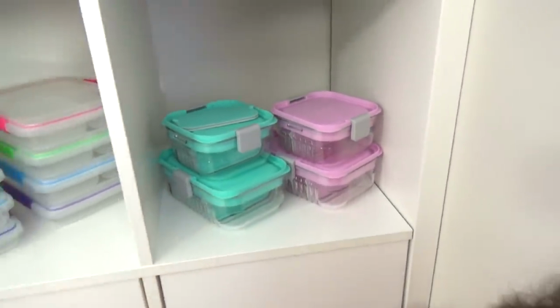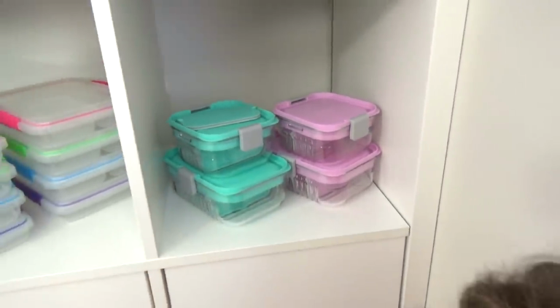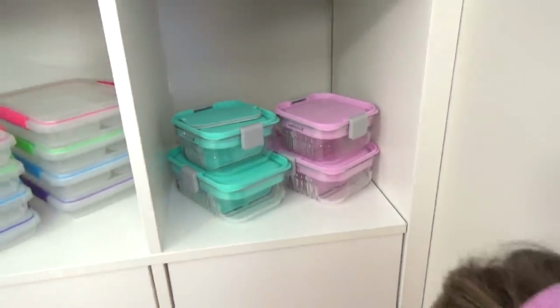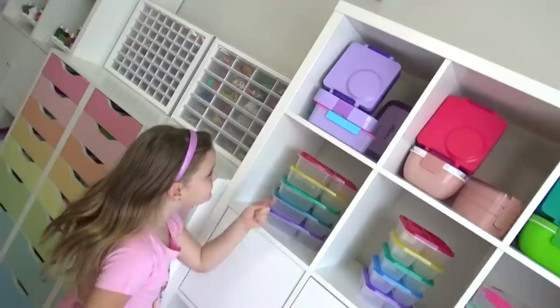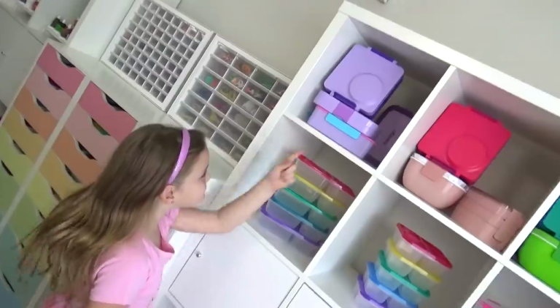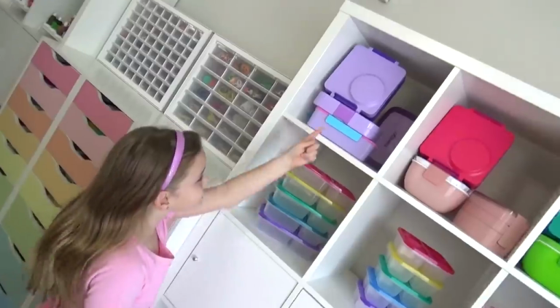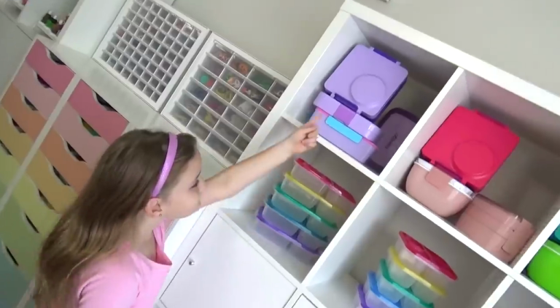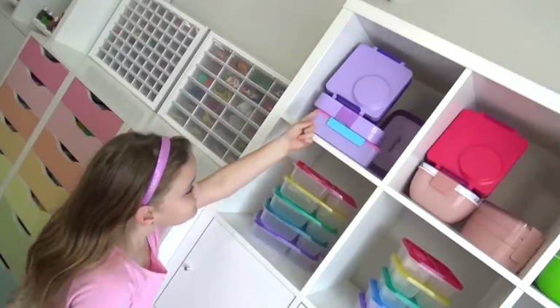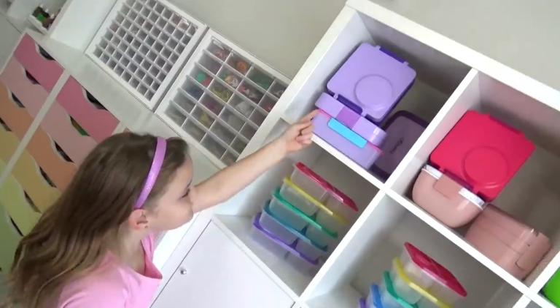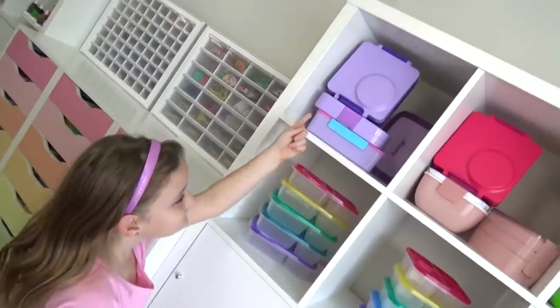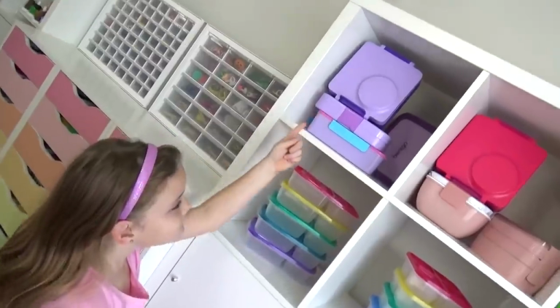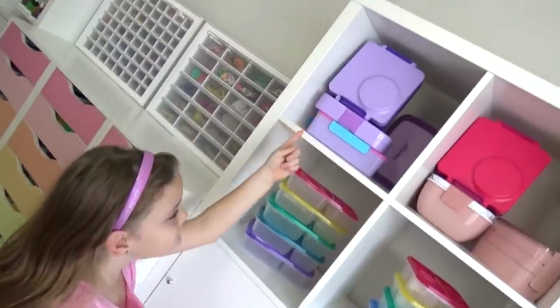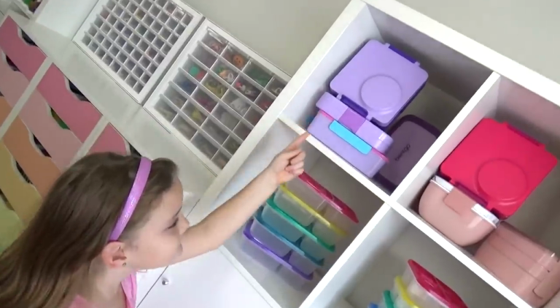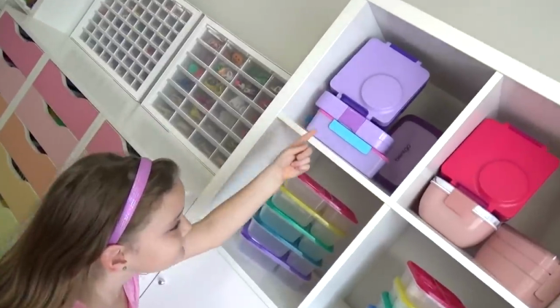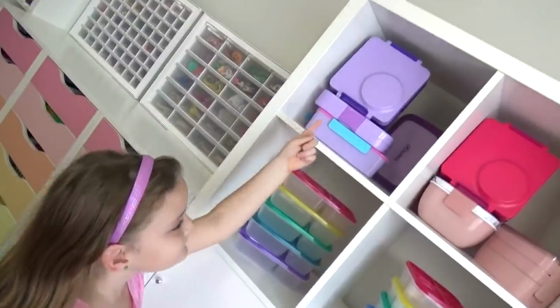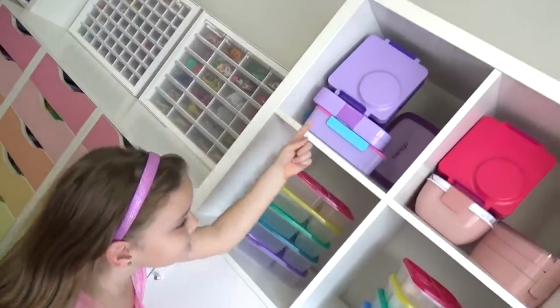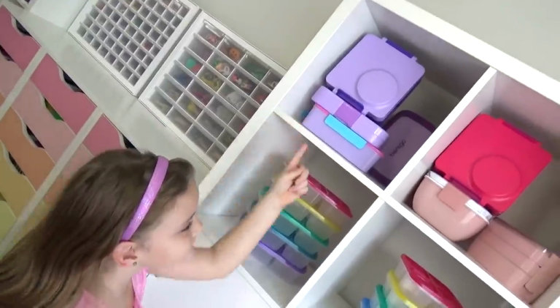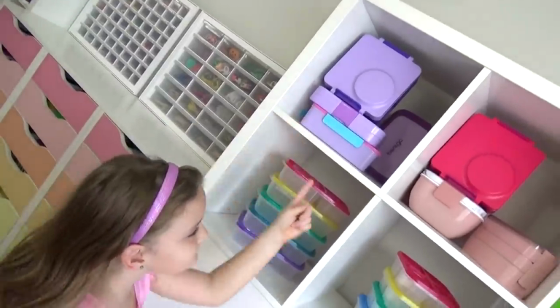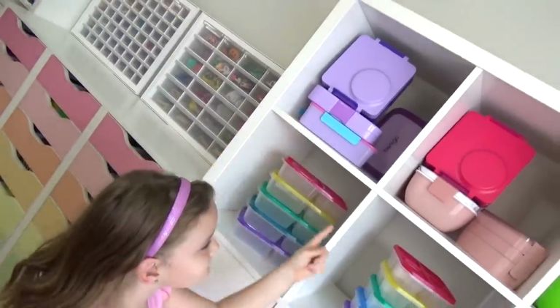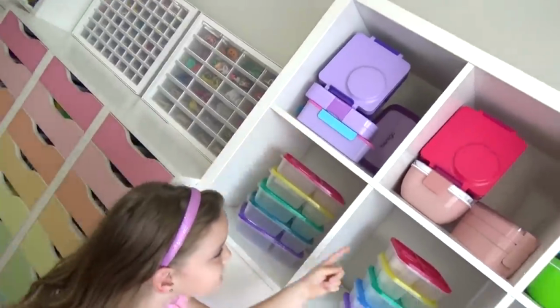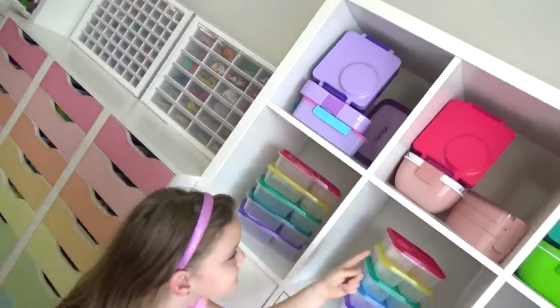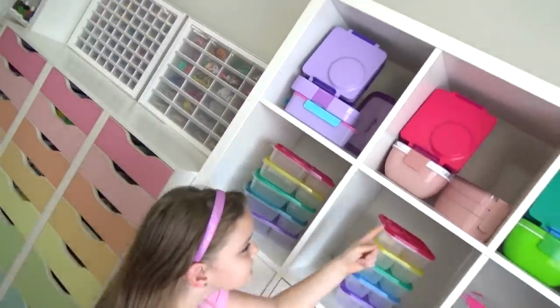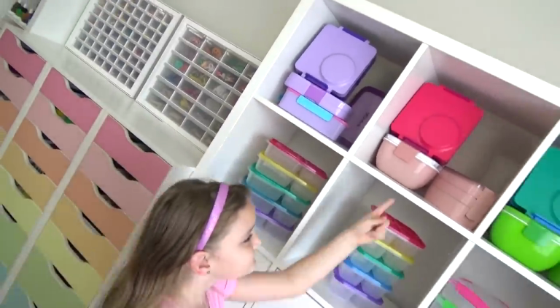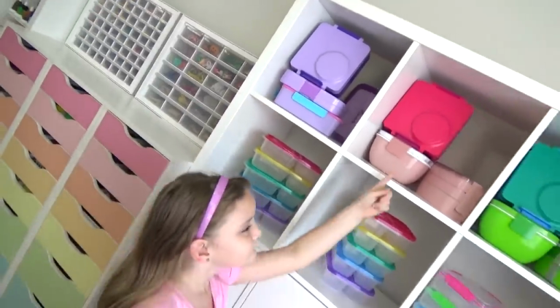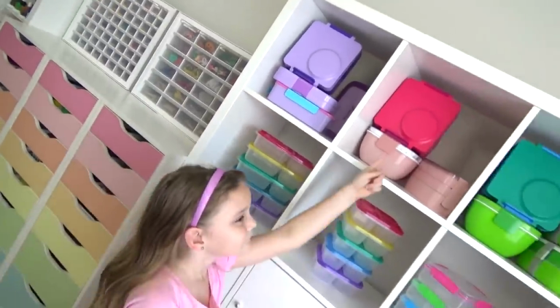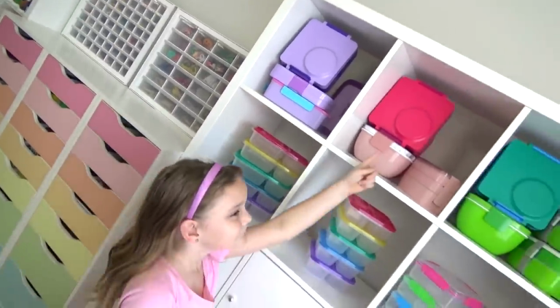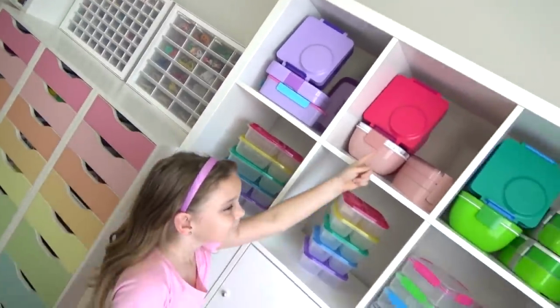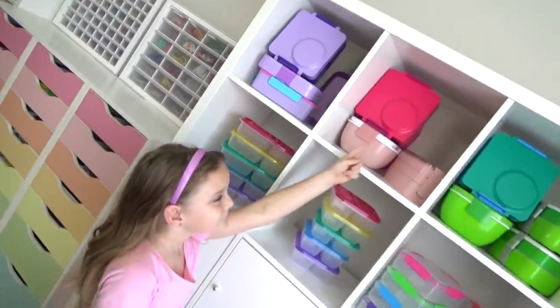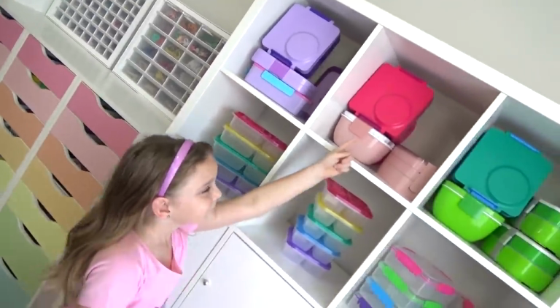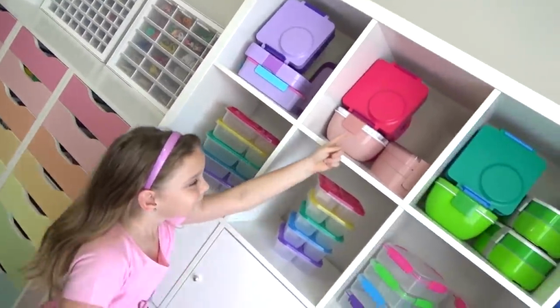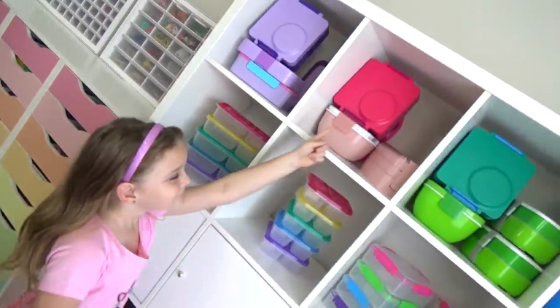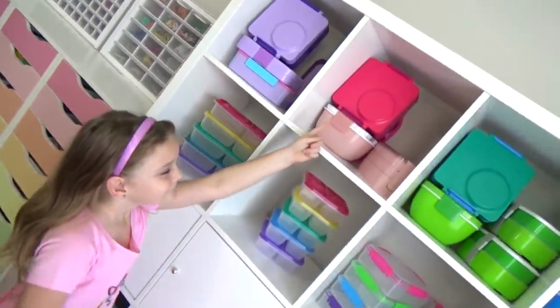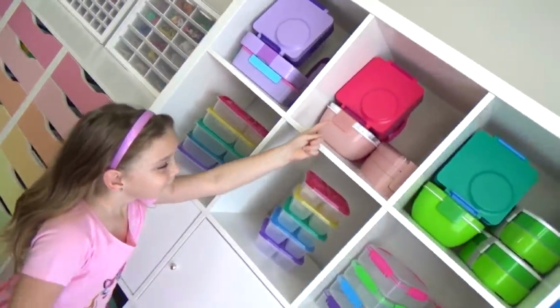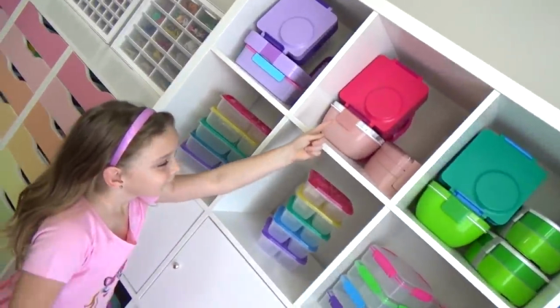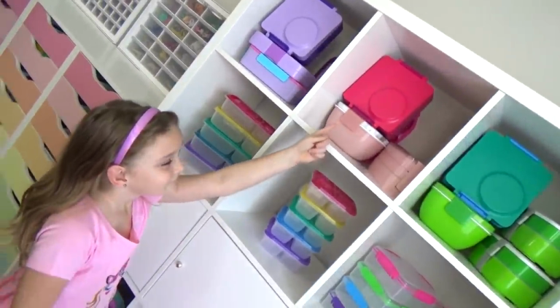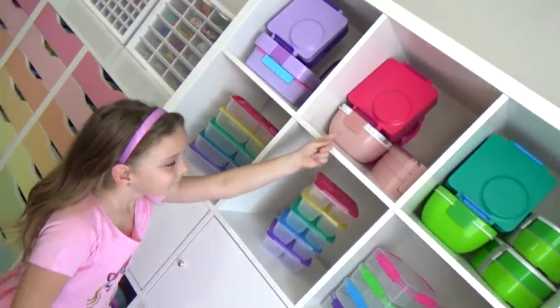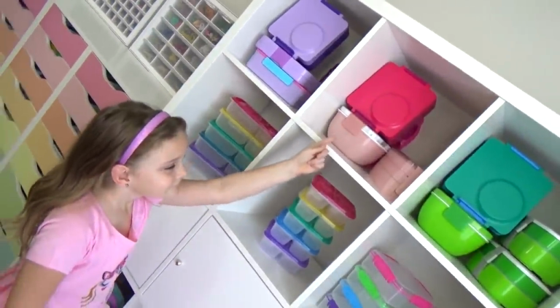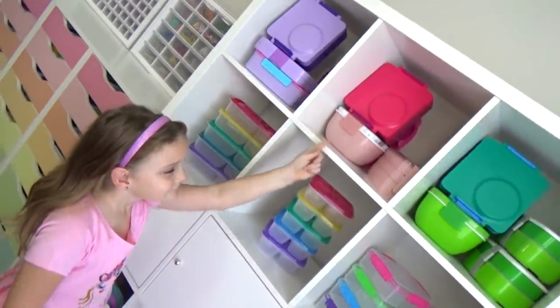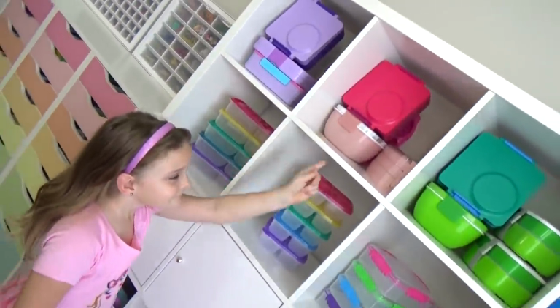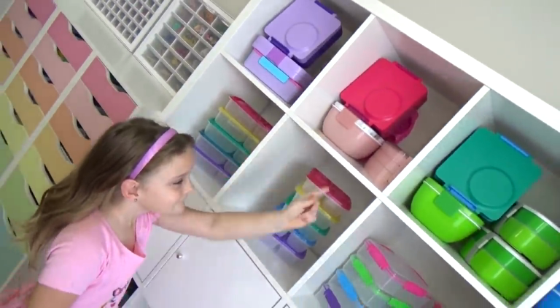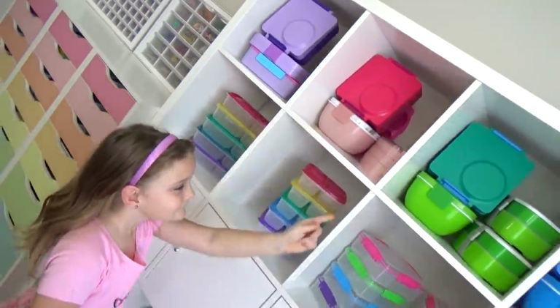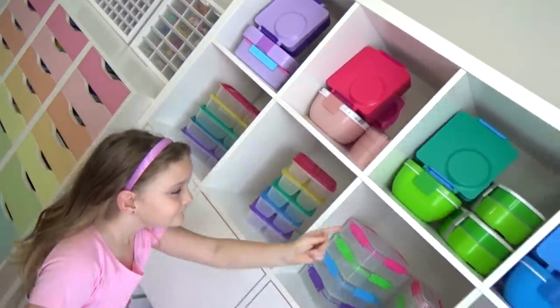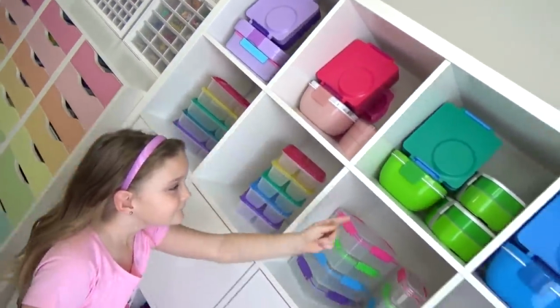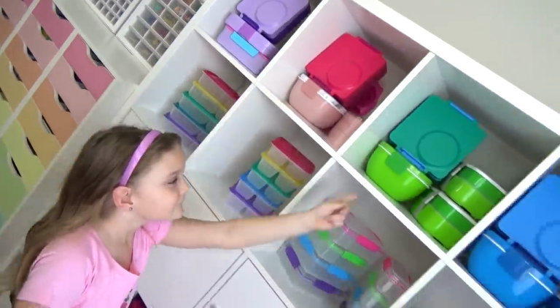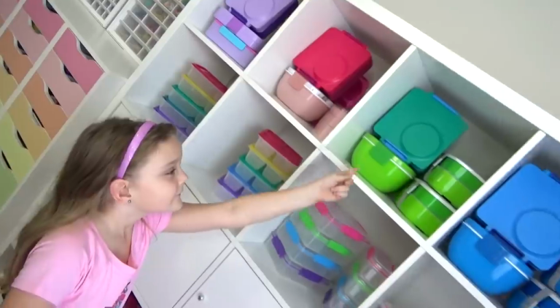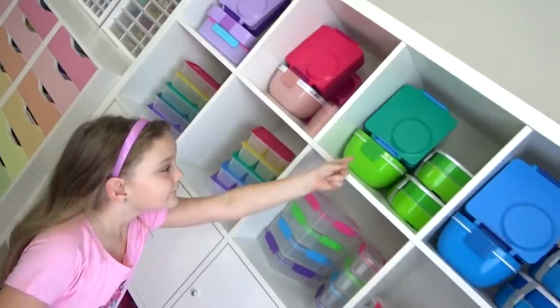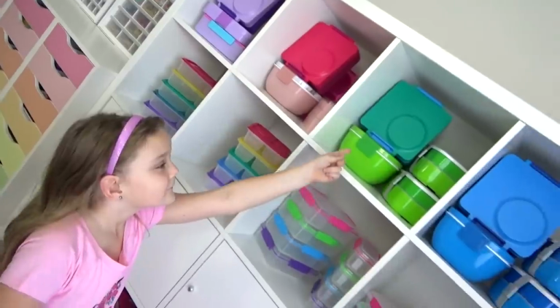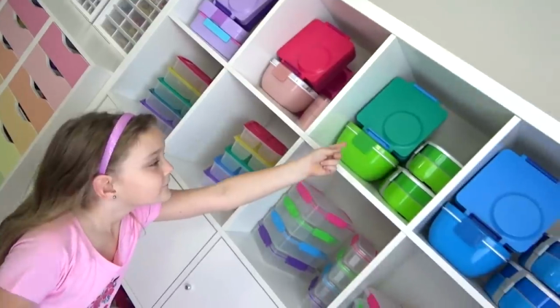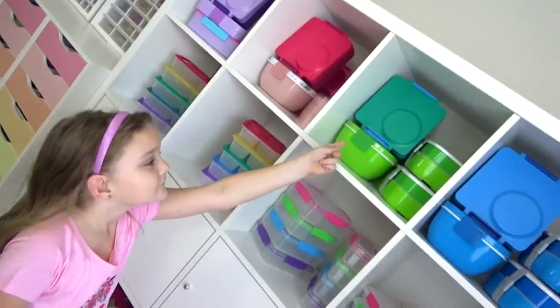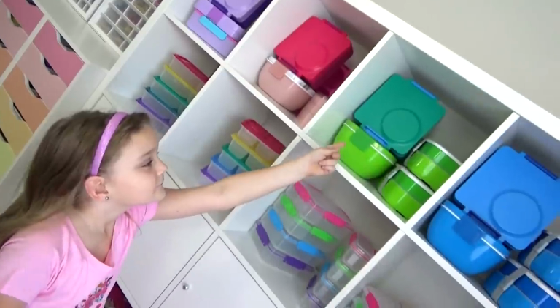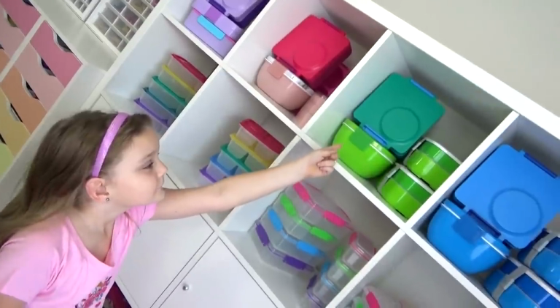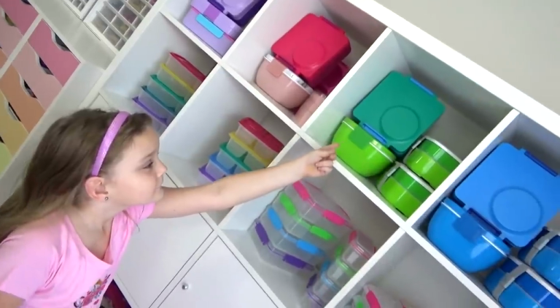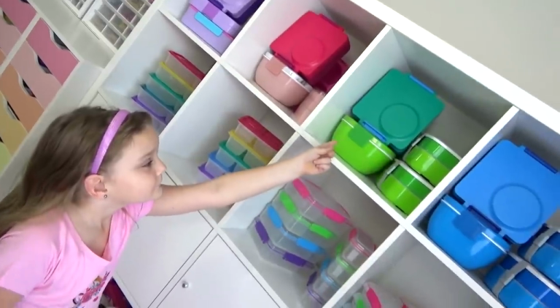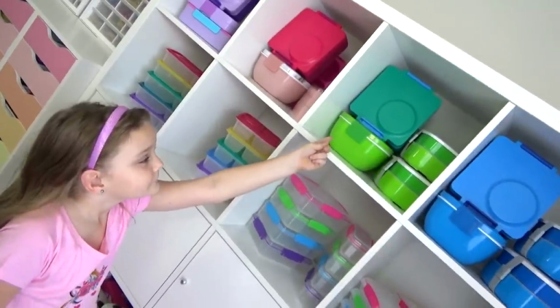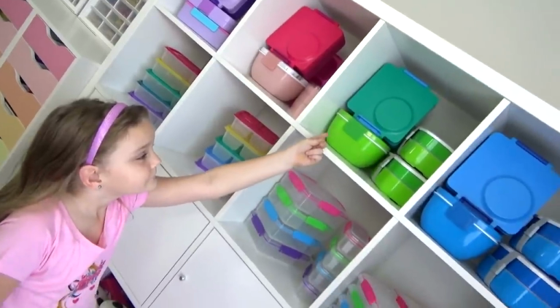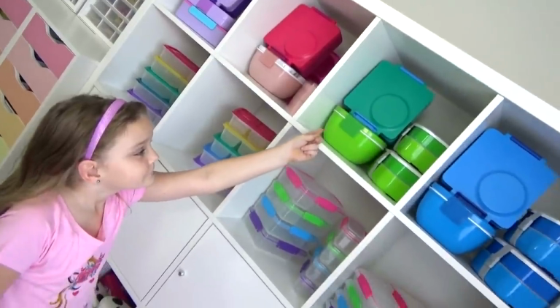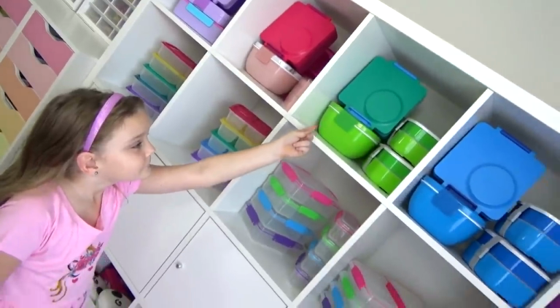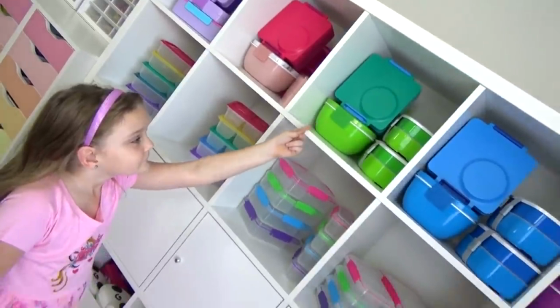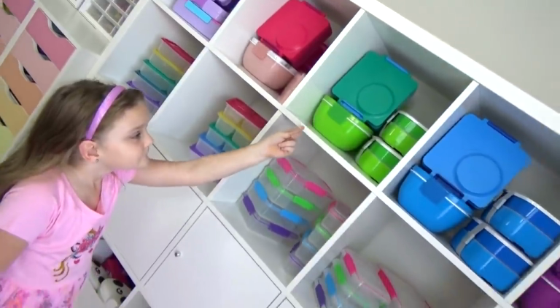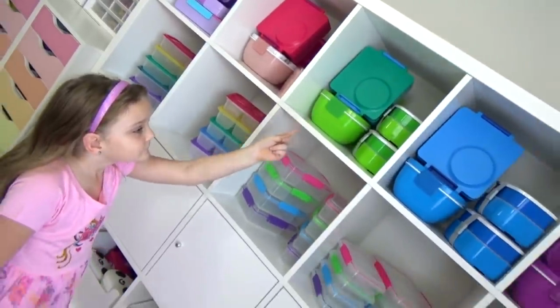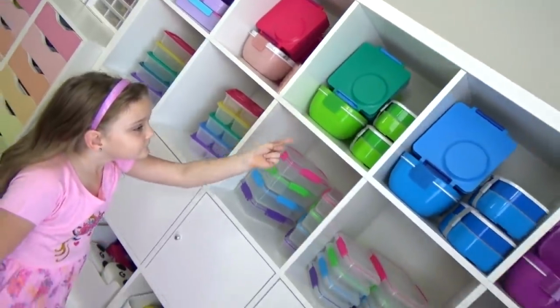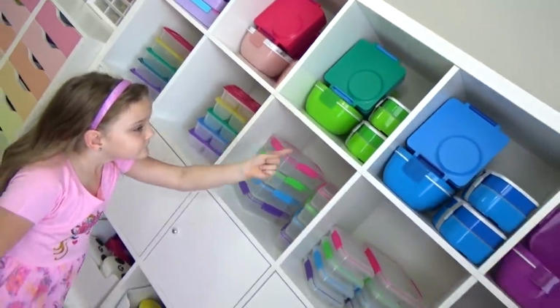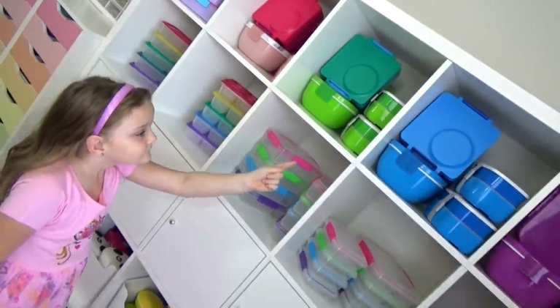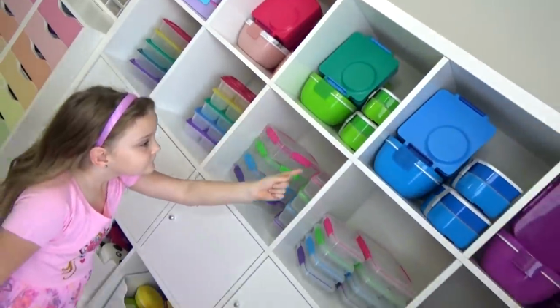And then finally at the very top I've added some of our favorite lunch boxes again, grouped by color.